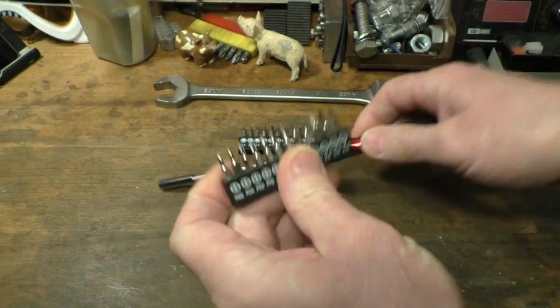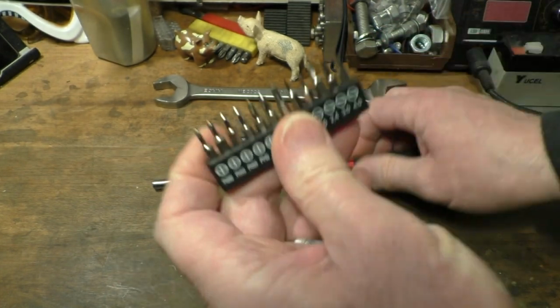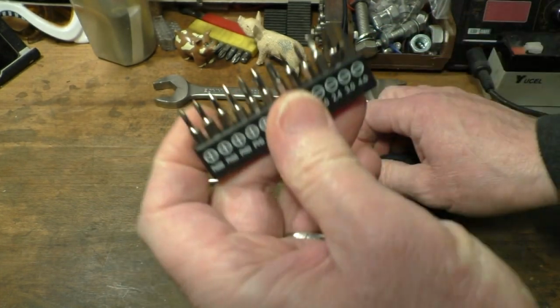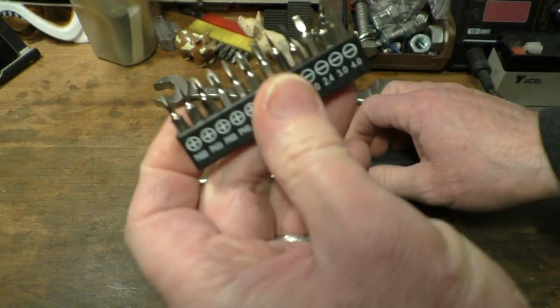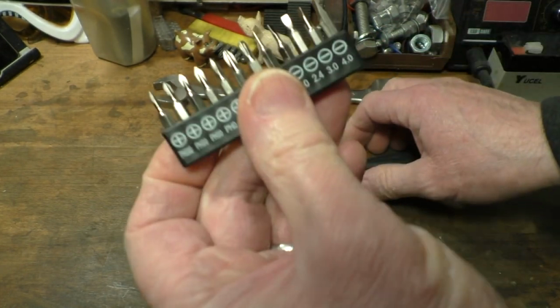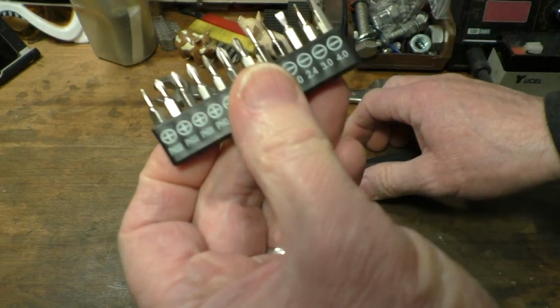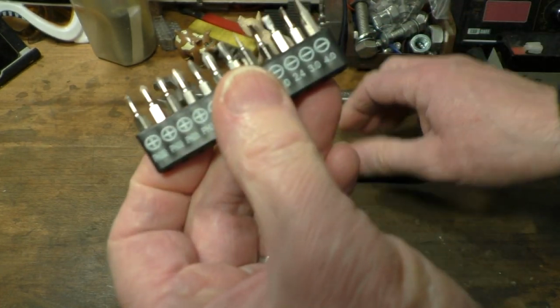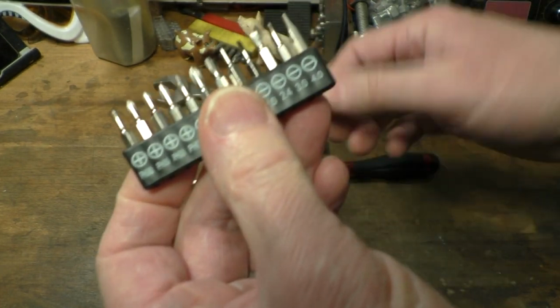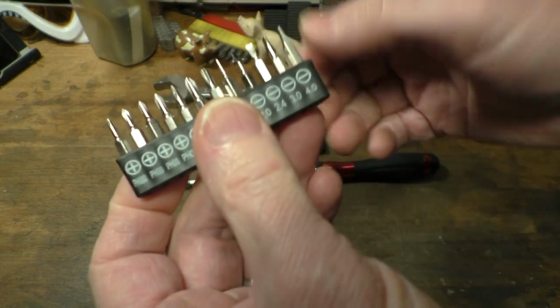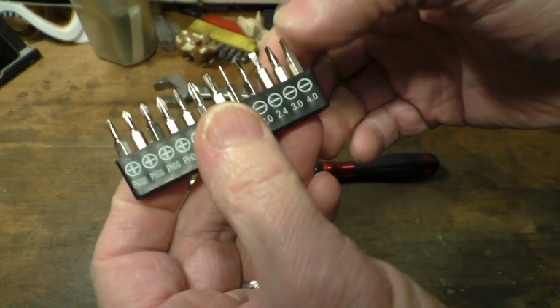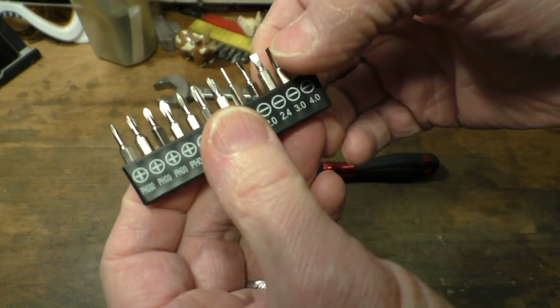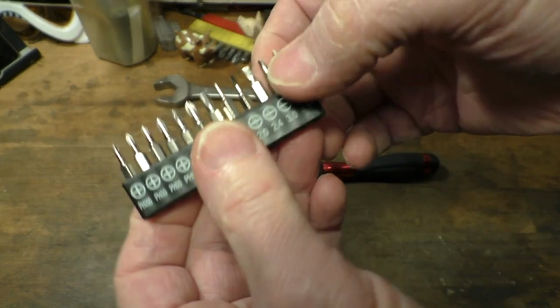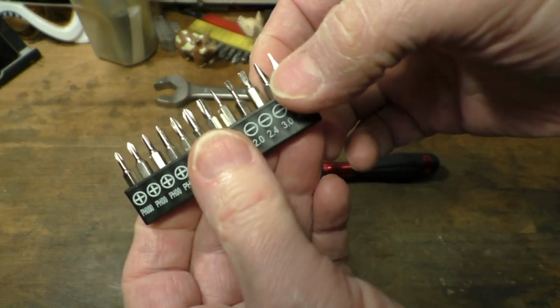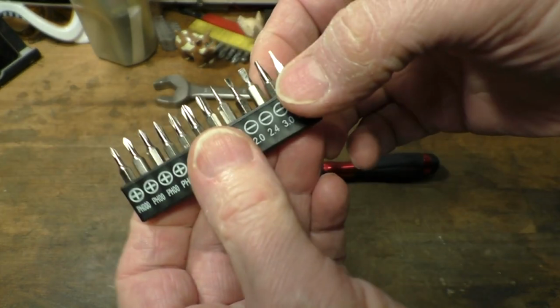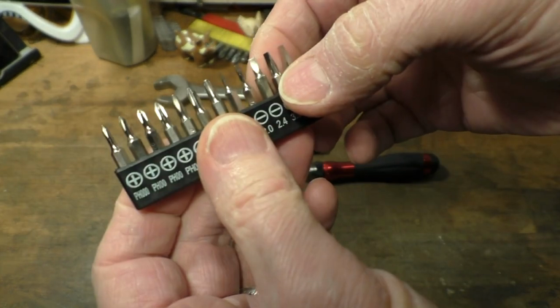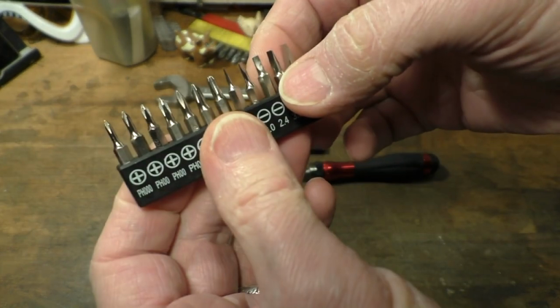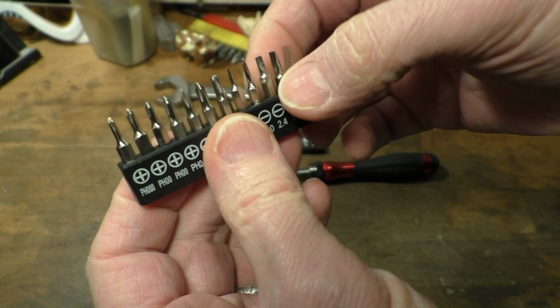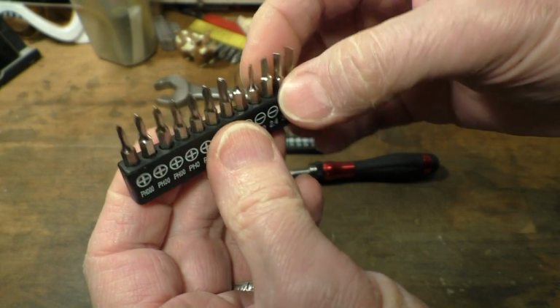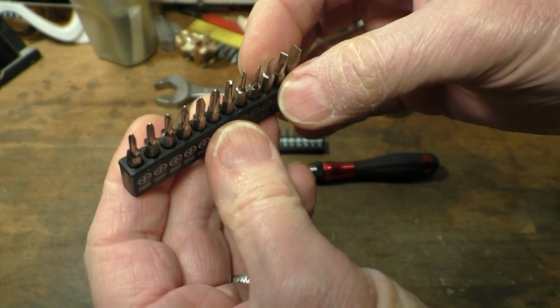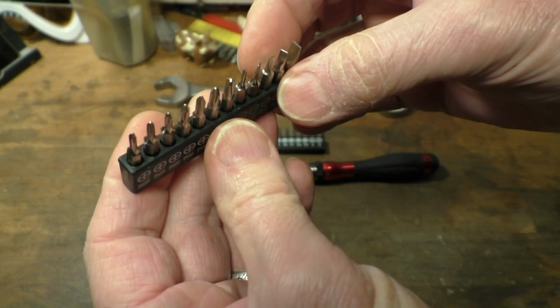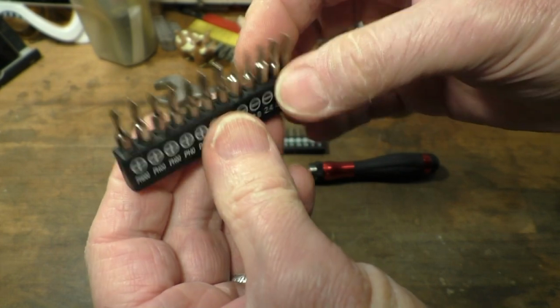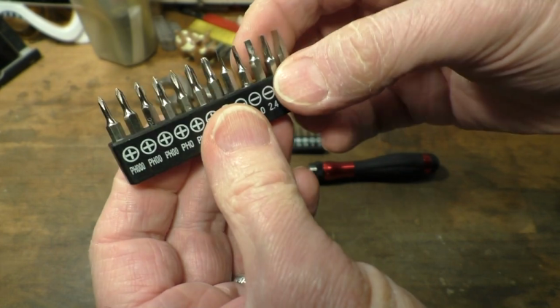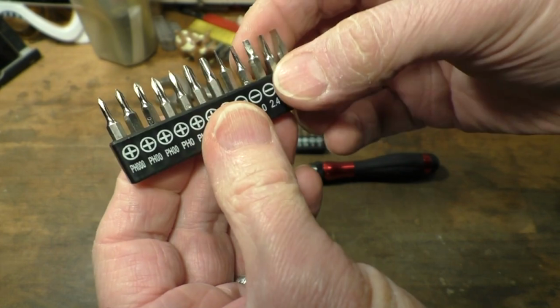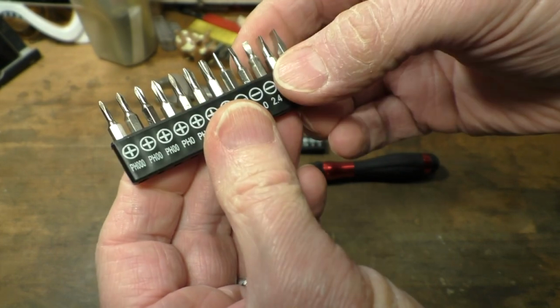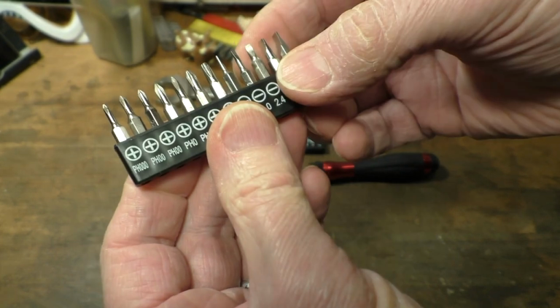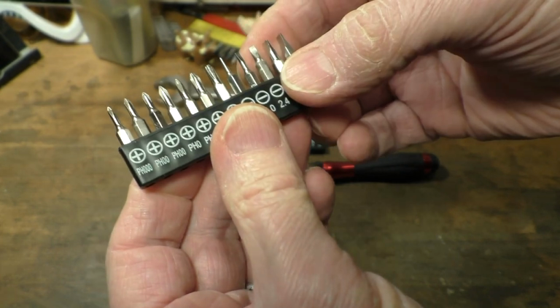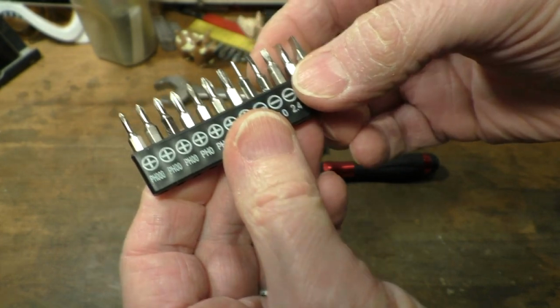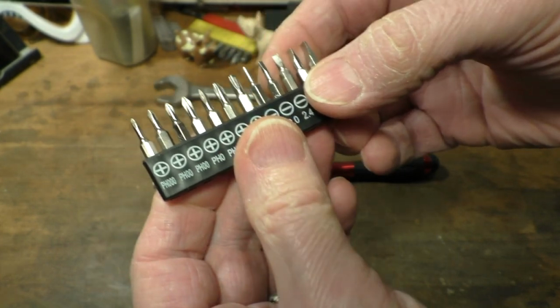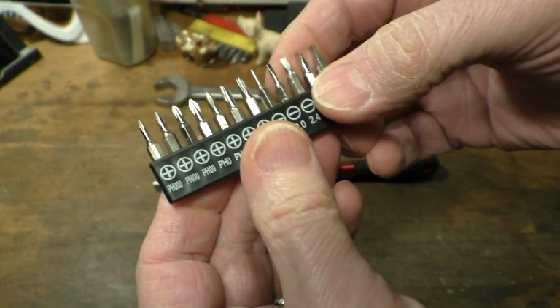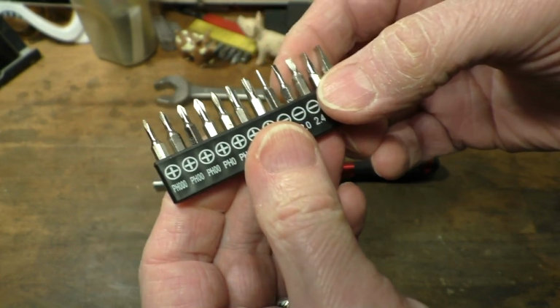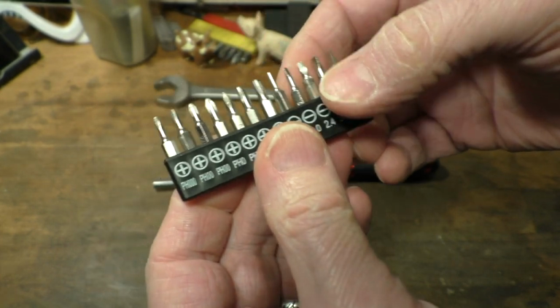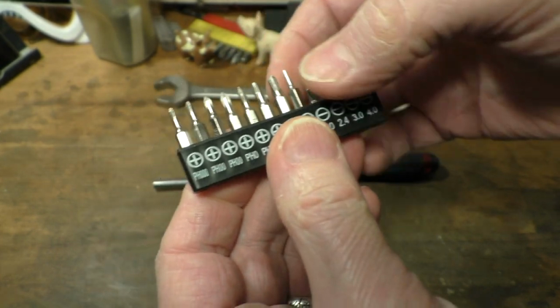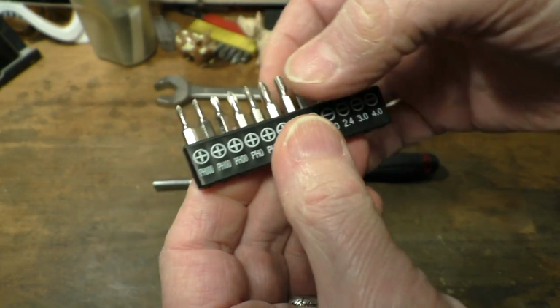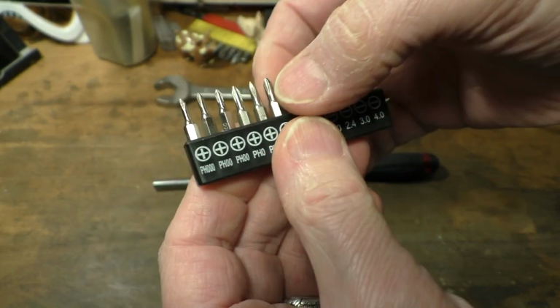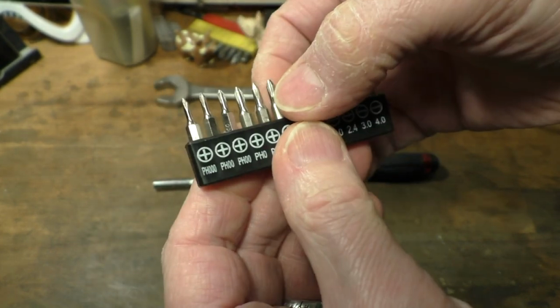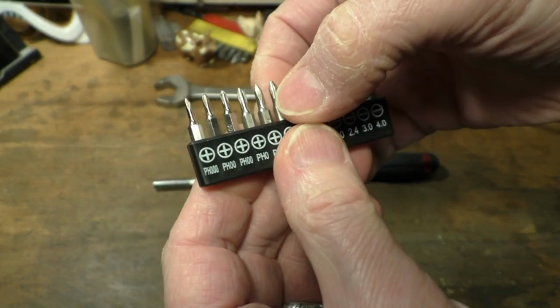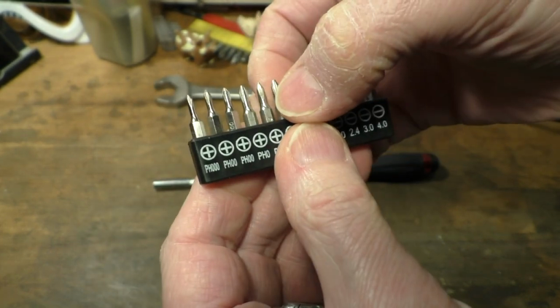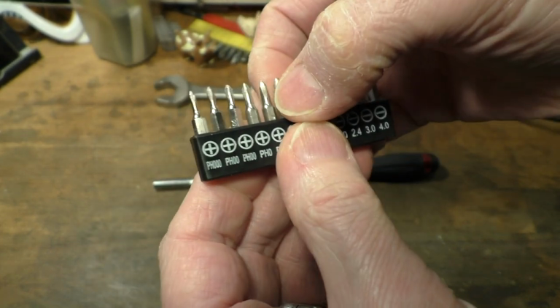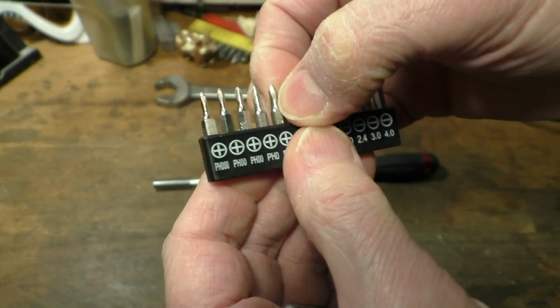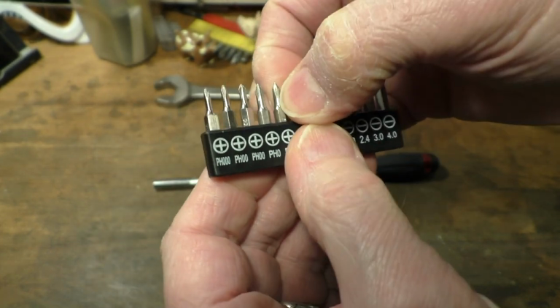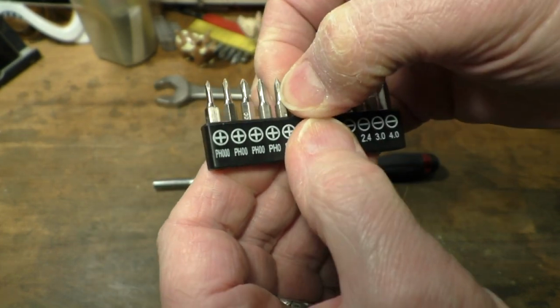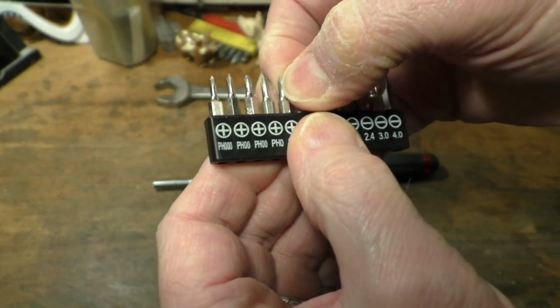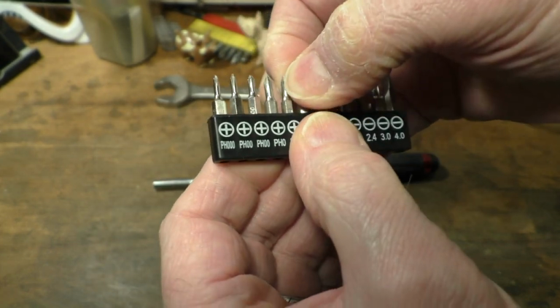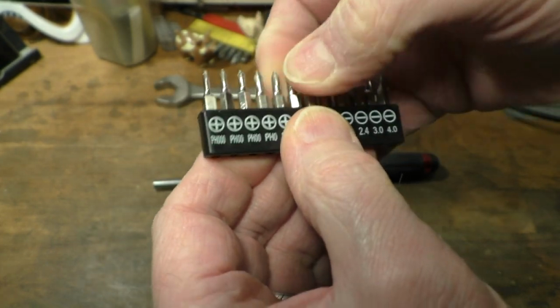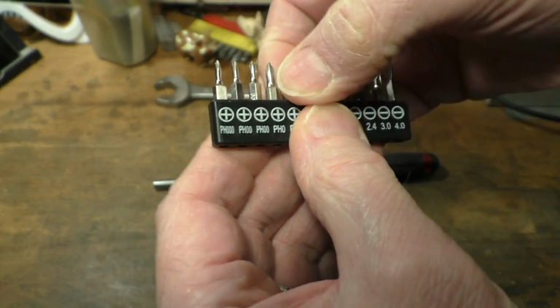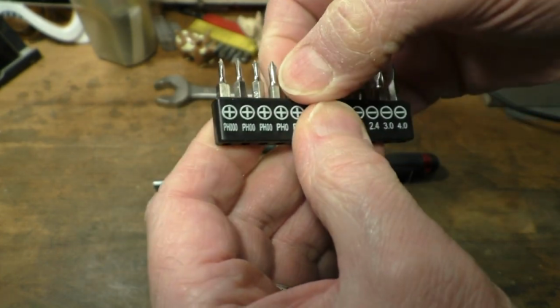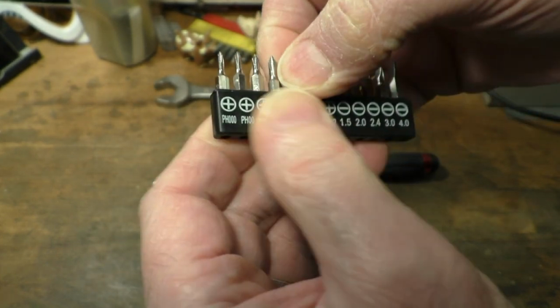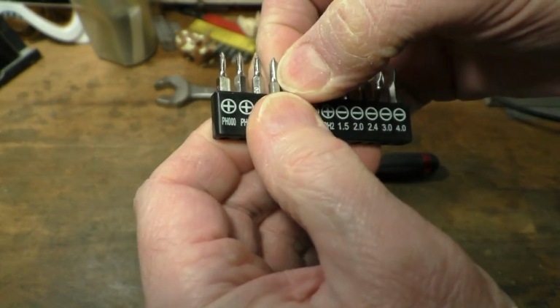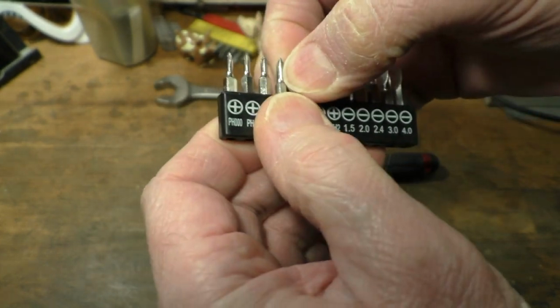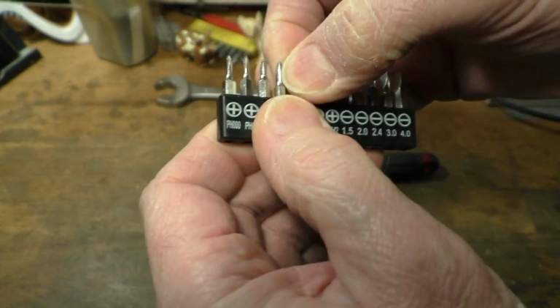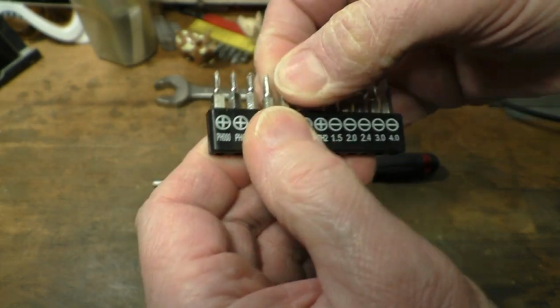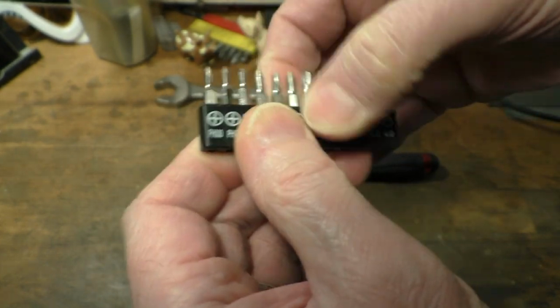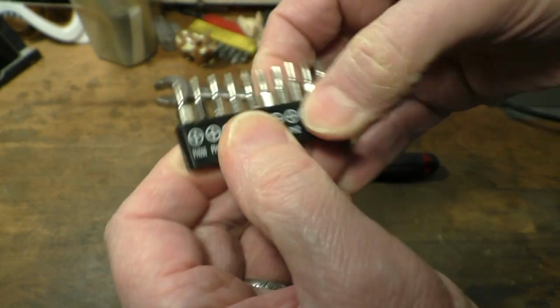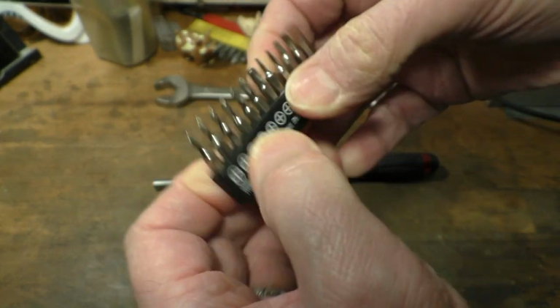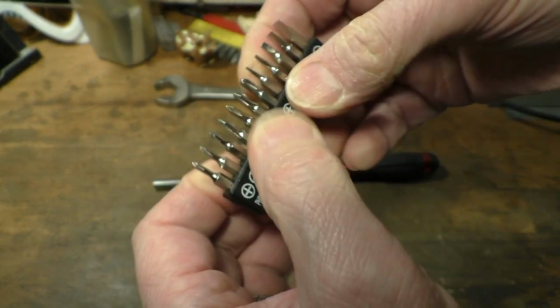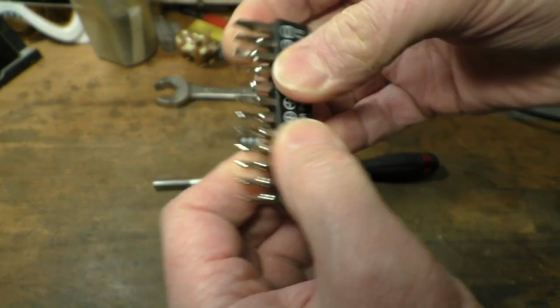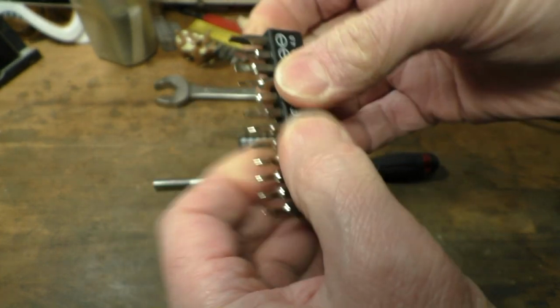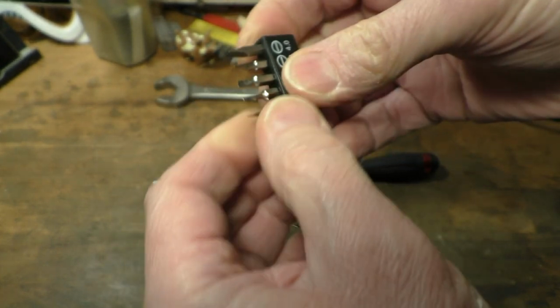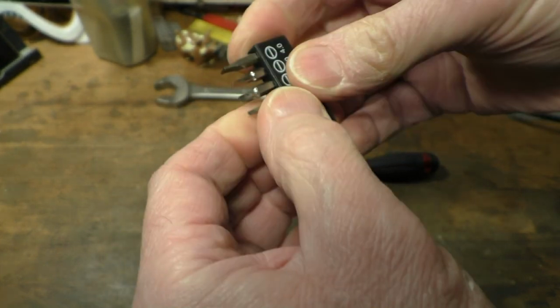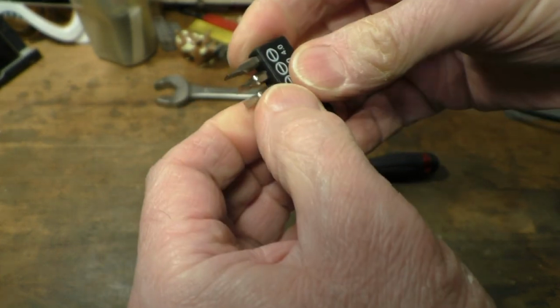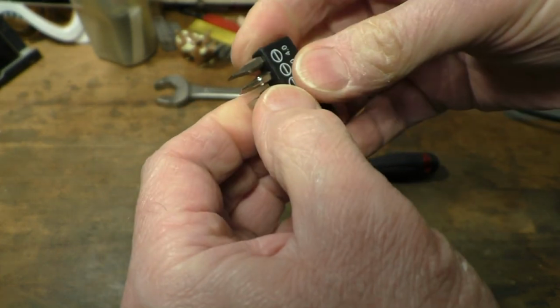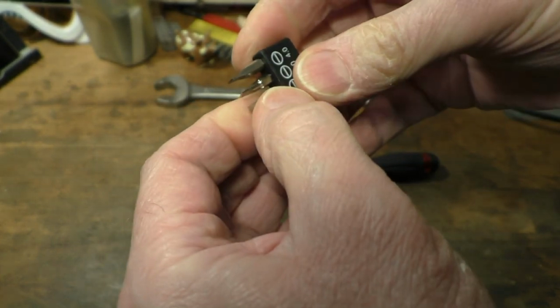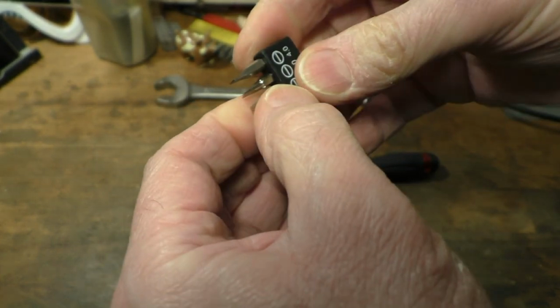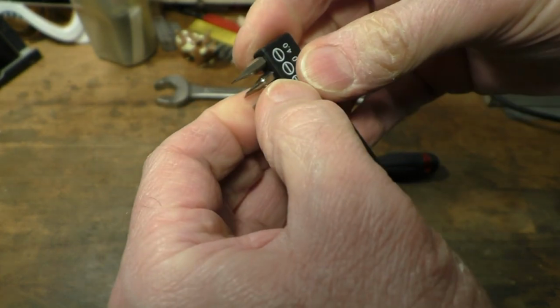Let's have a look at the bits here. Chrome plated bits by the looks of it. Will they come out? Well that one won't — good grief, how are you supposed to get those out then?